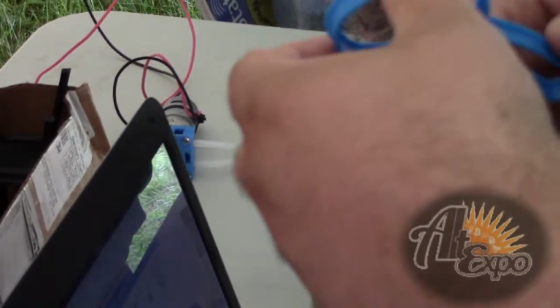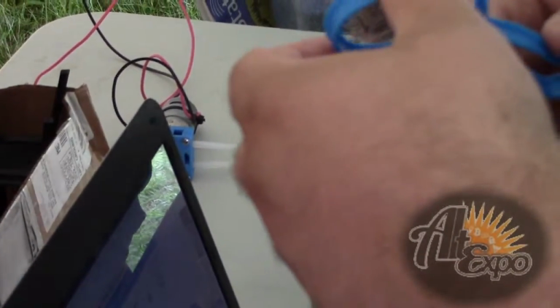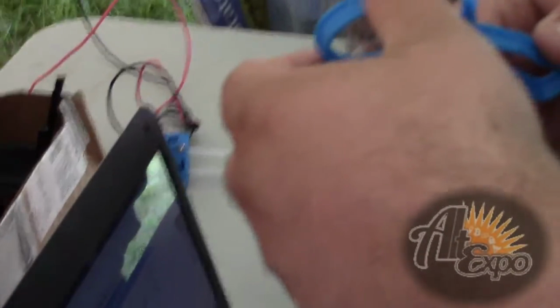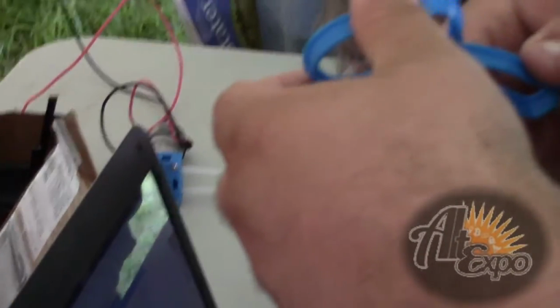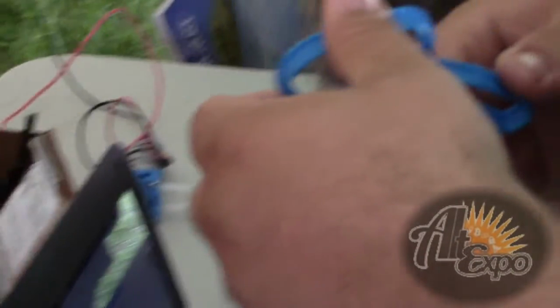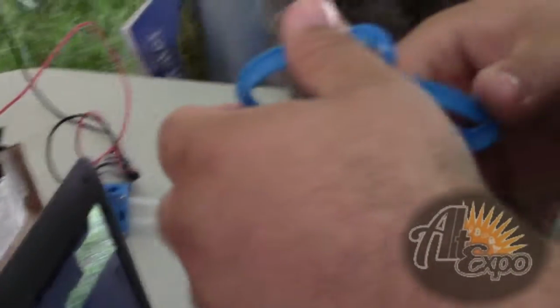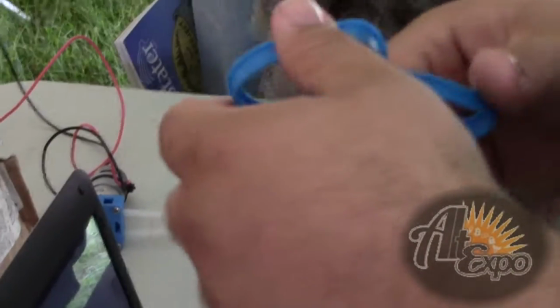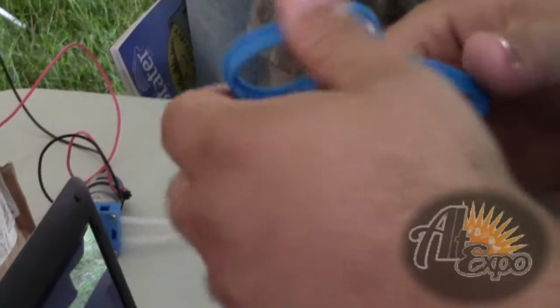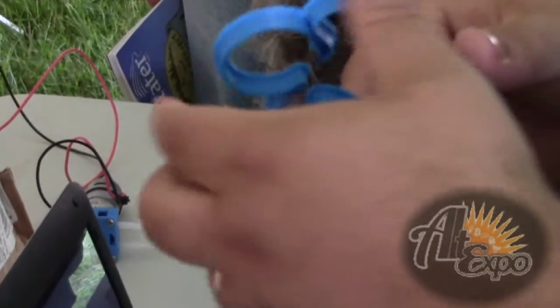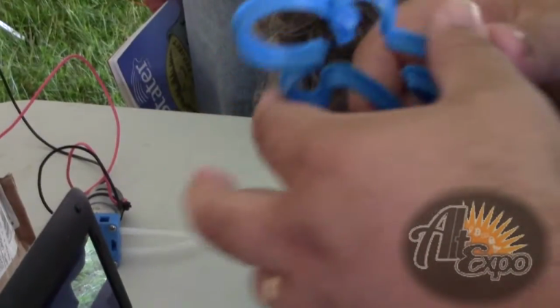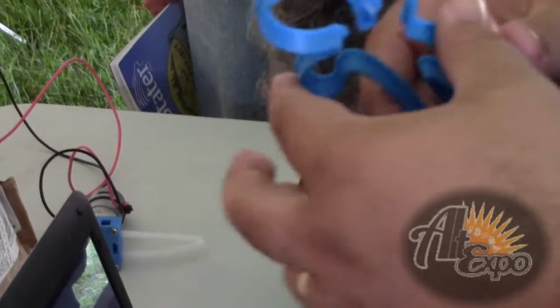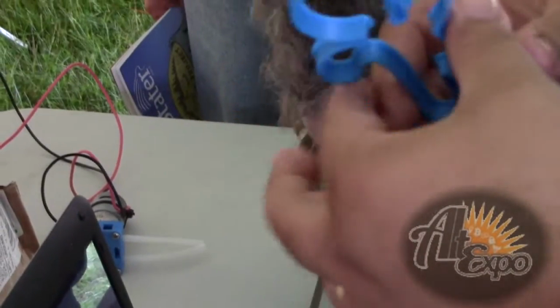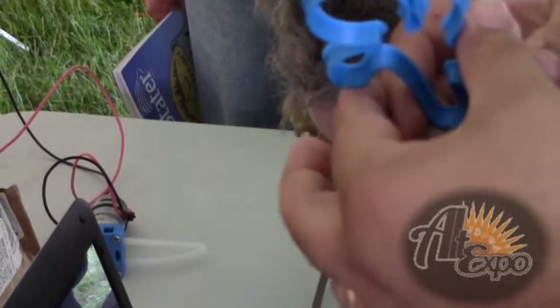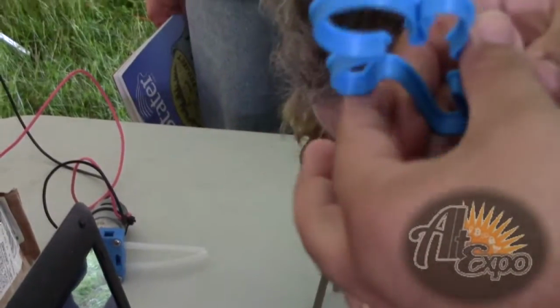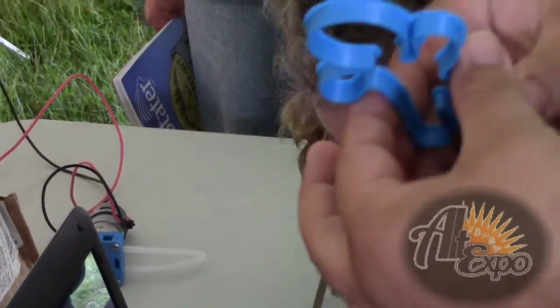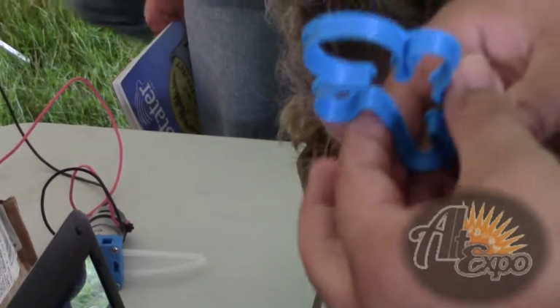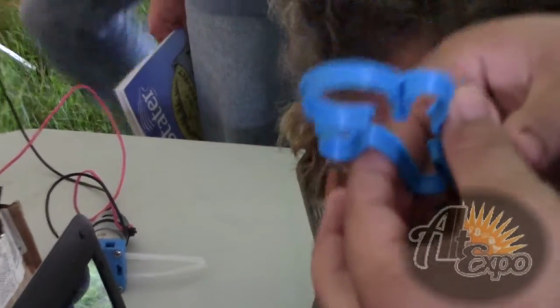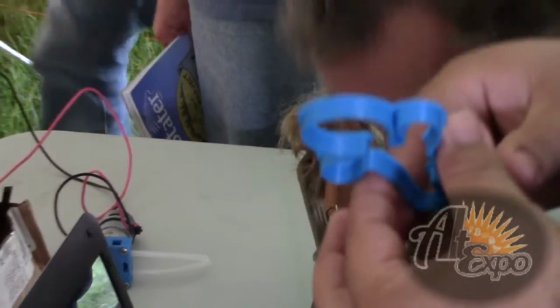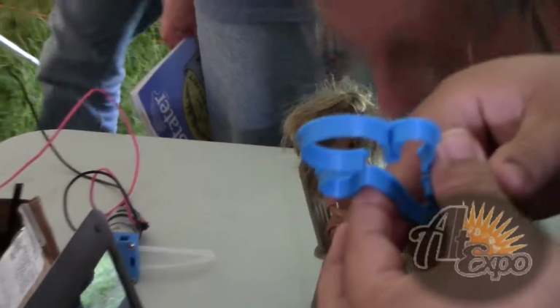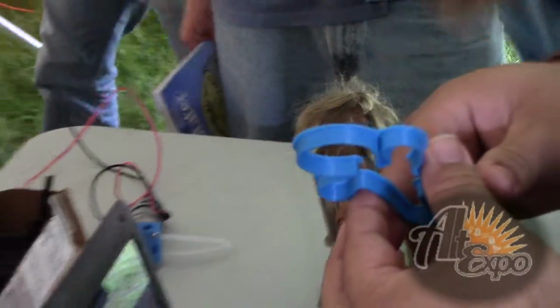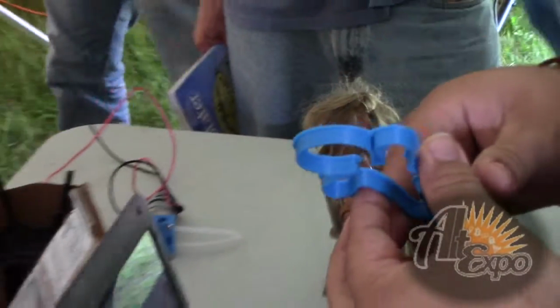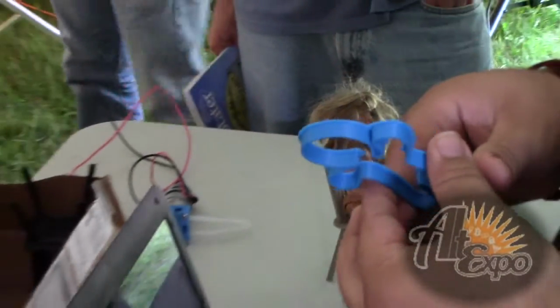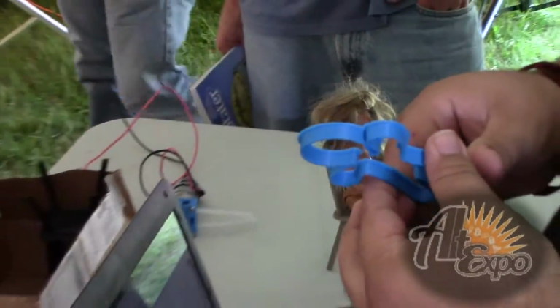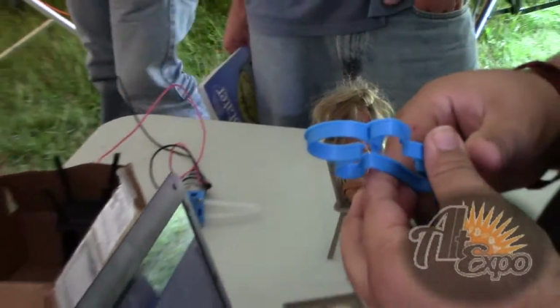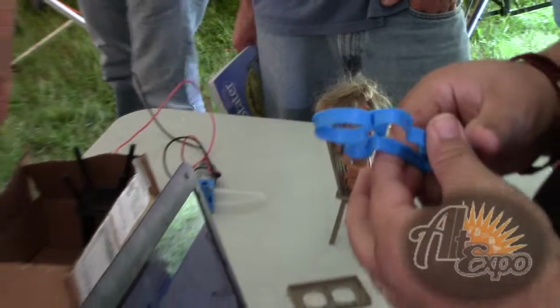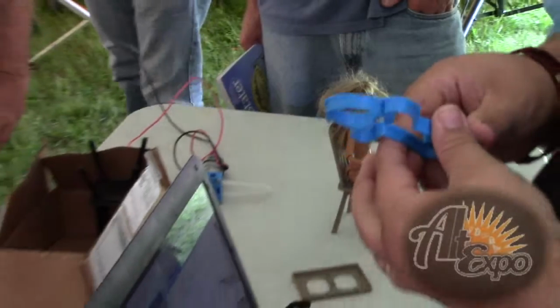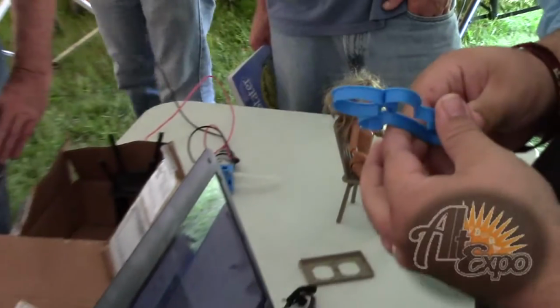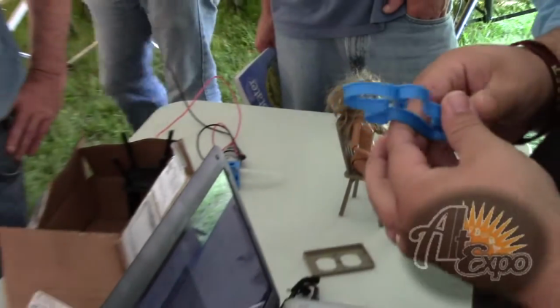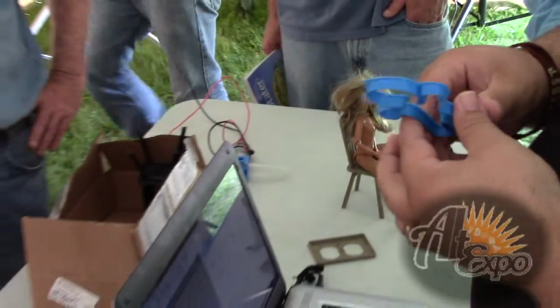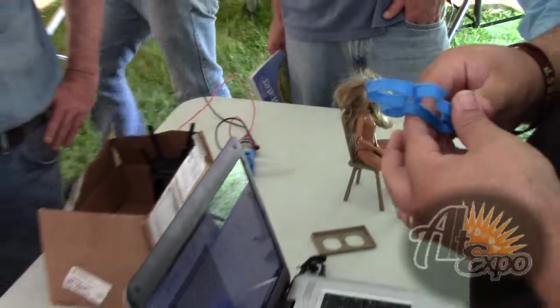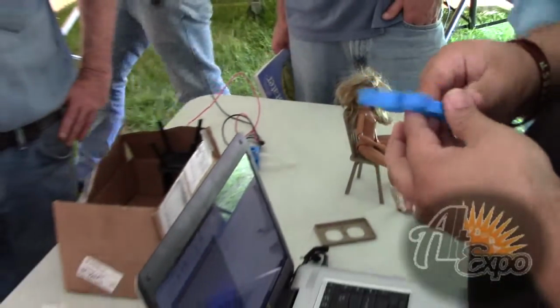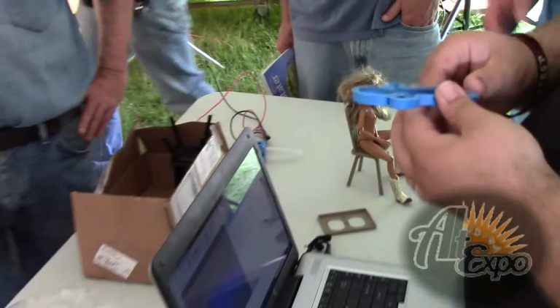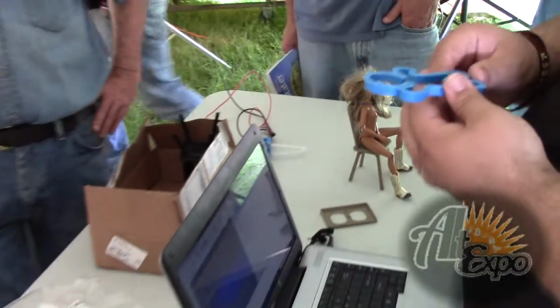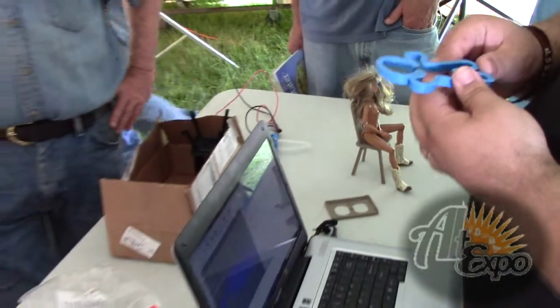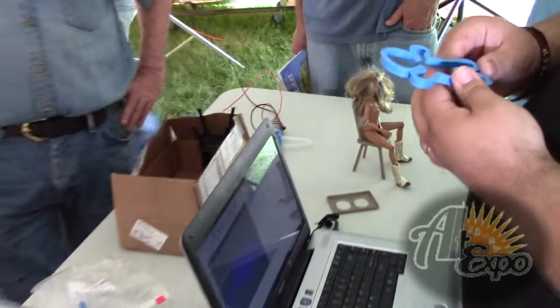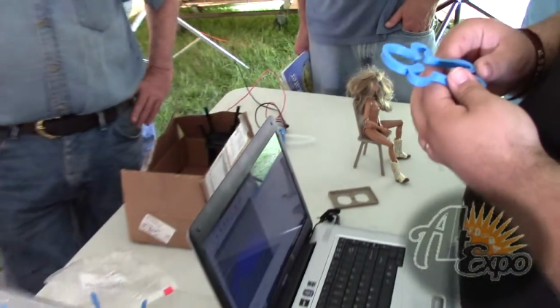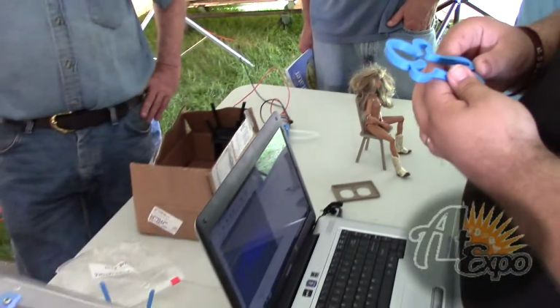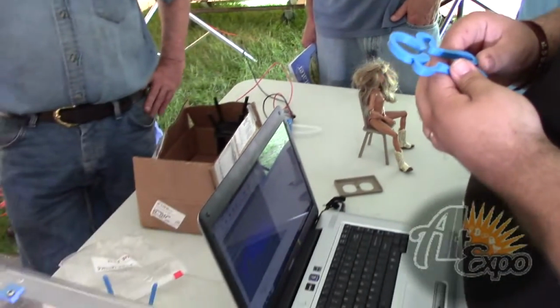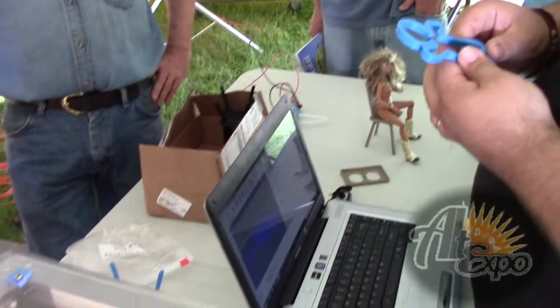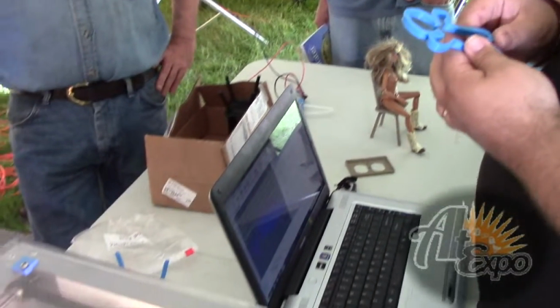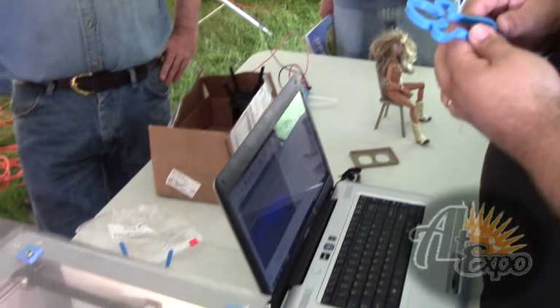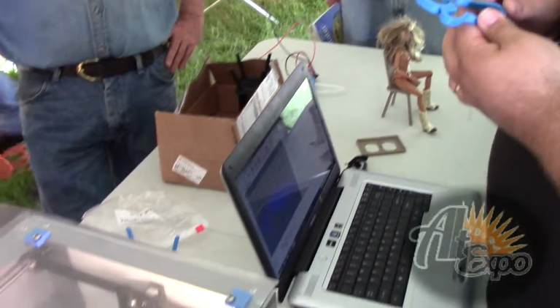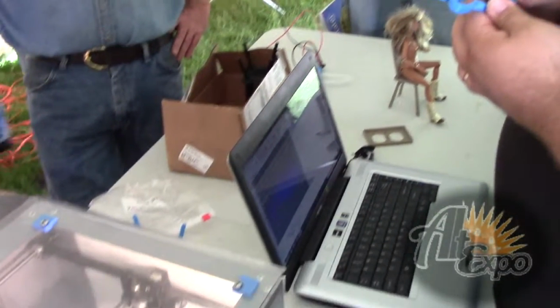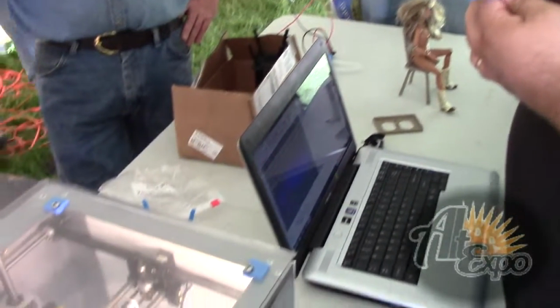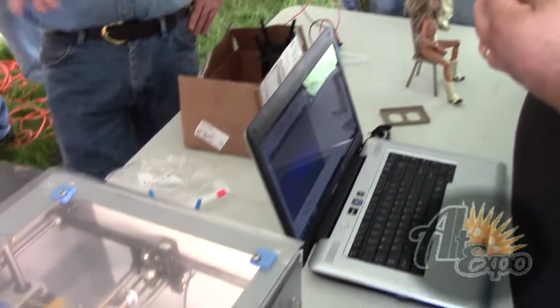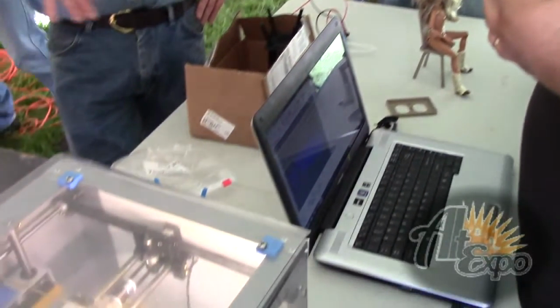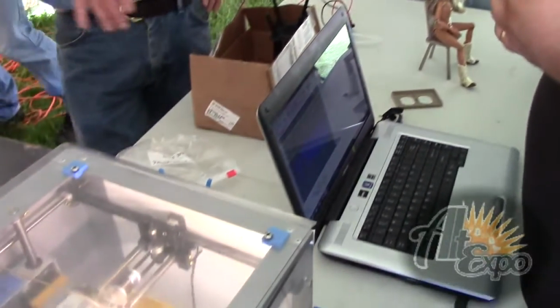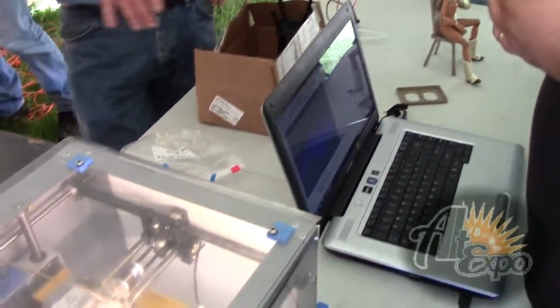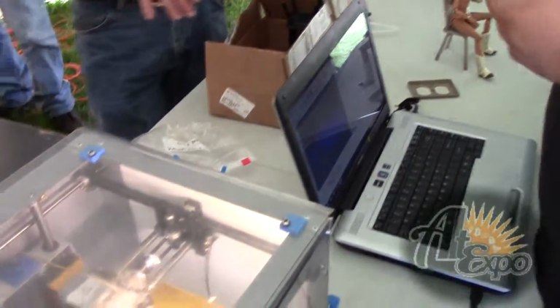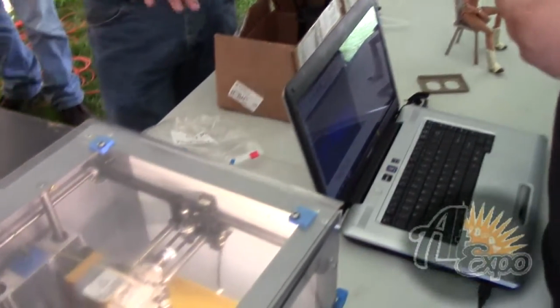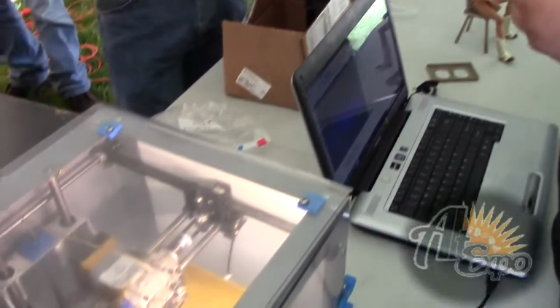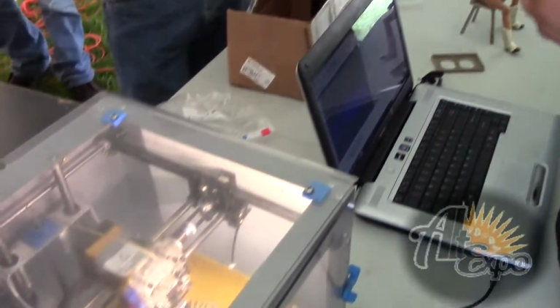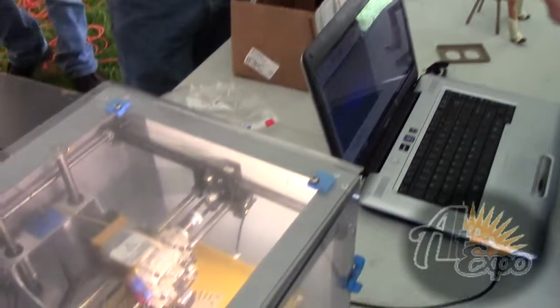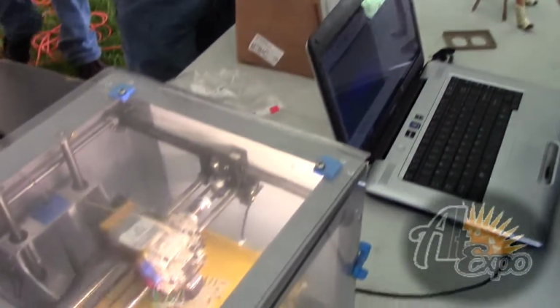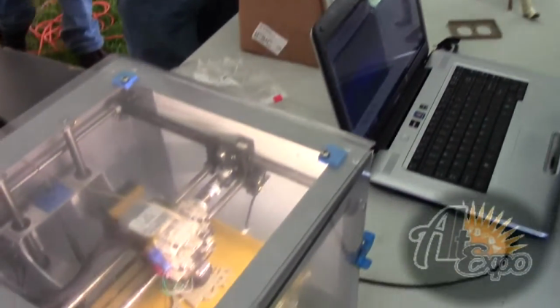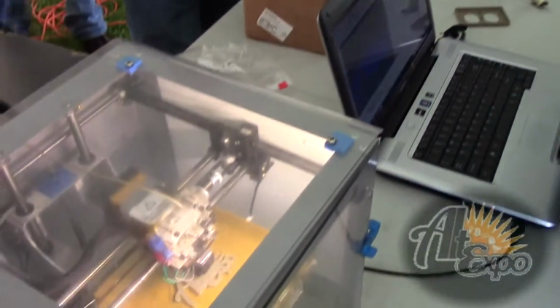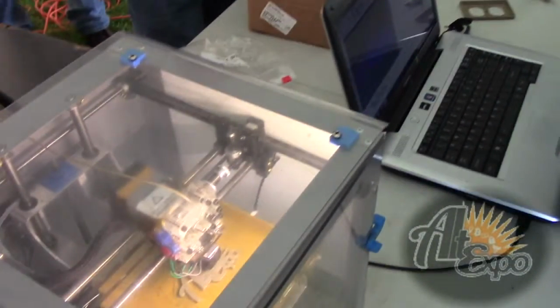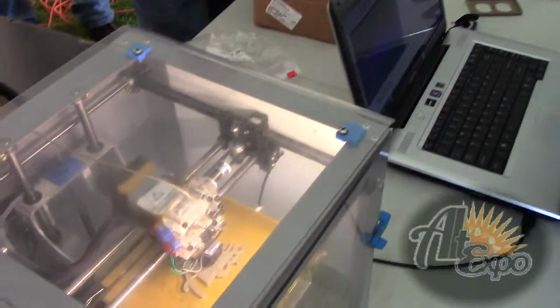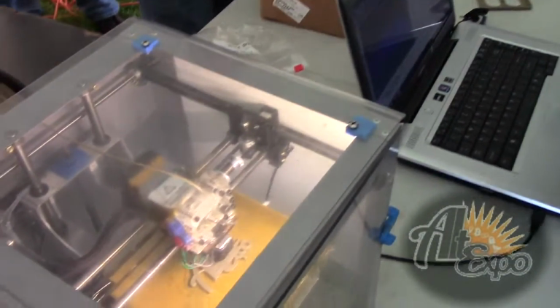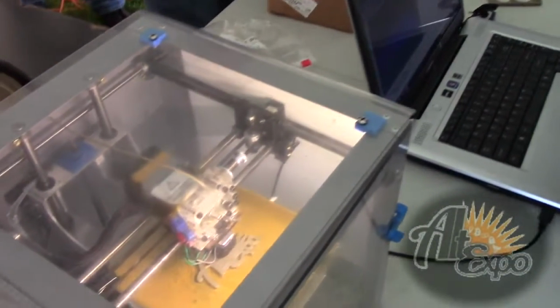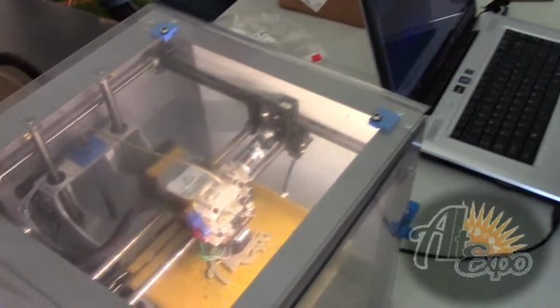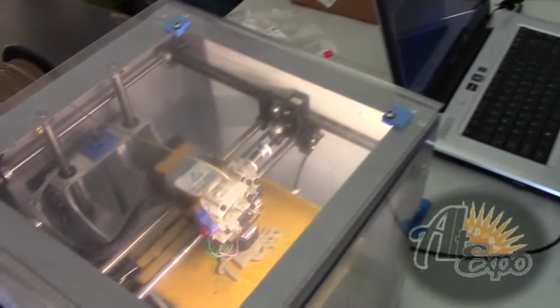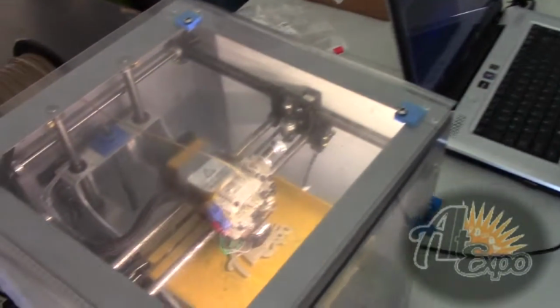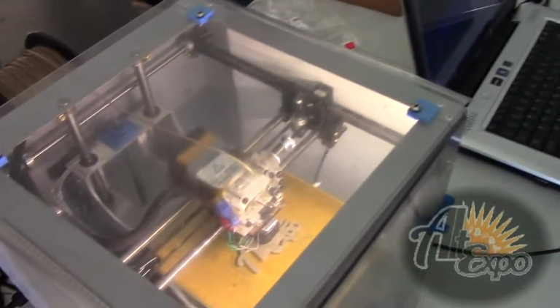Do you mess around with the slicer settings? No, just default. I'm more interested in not the printer itself, but in what it can print.